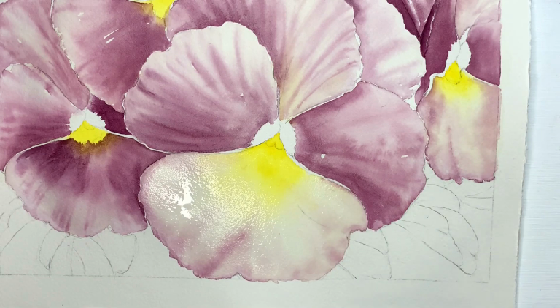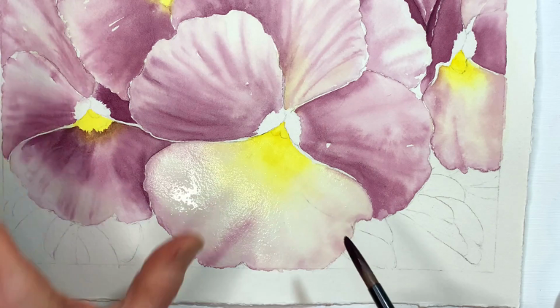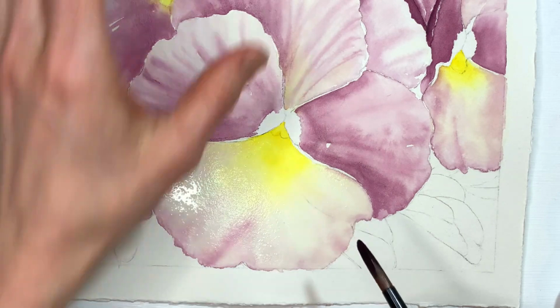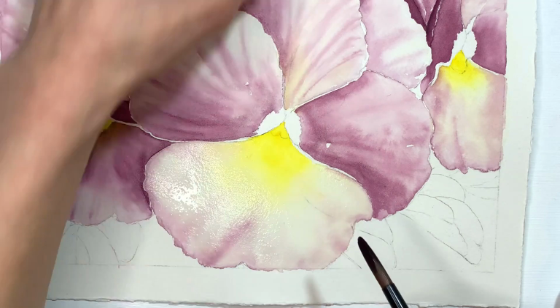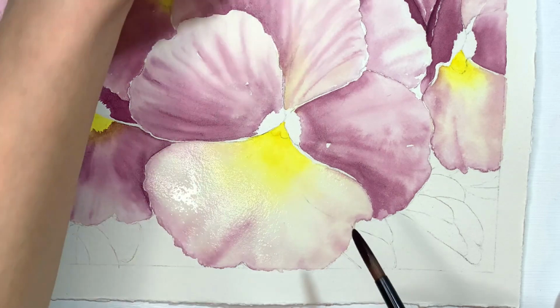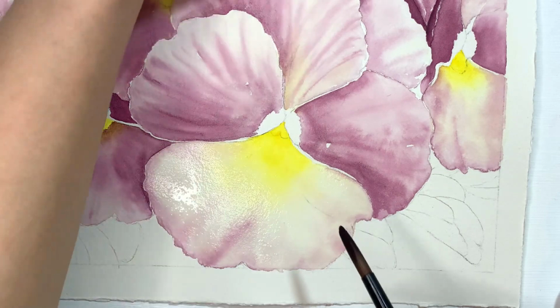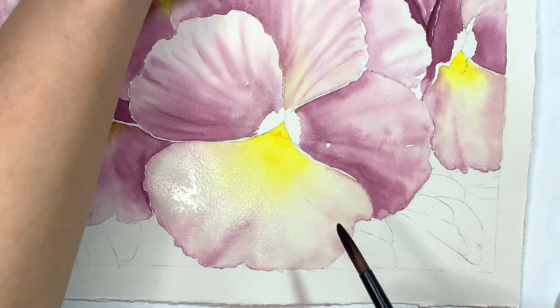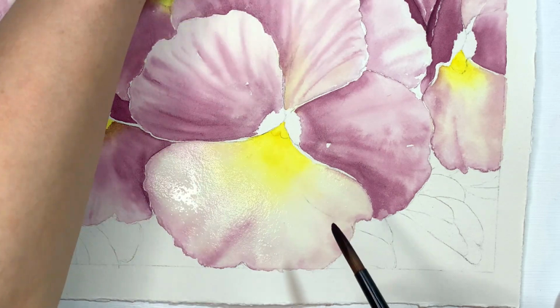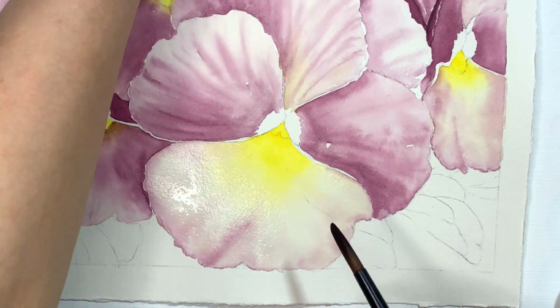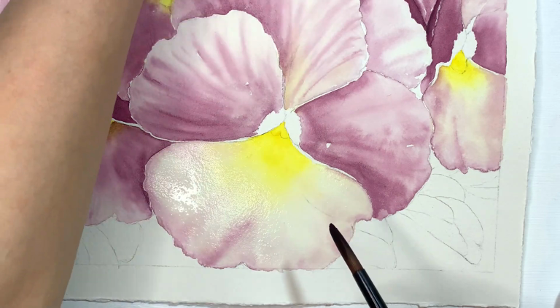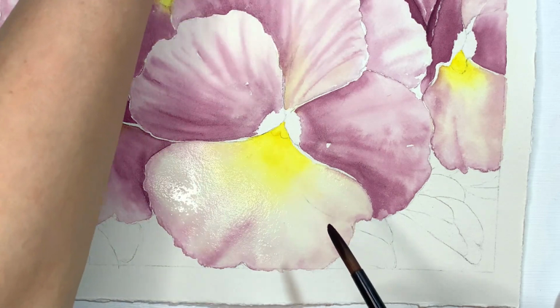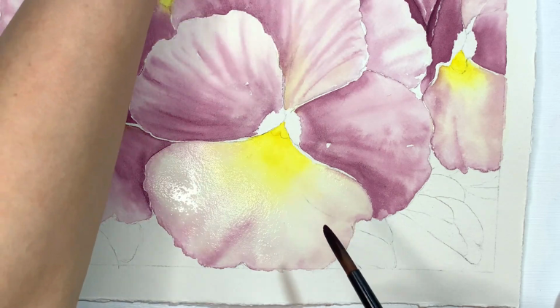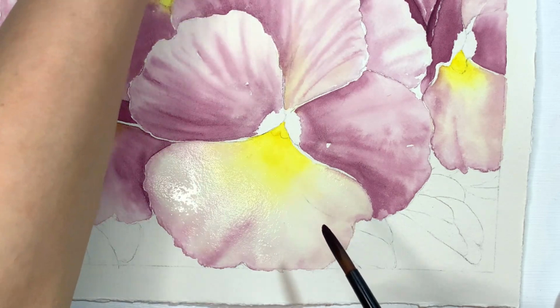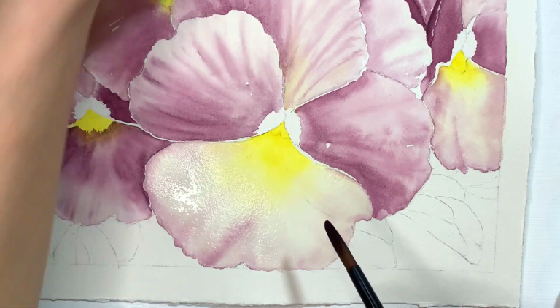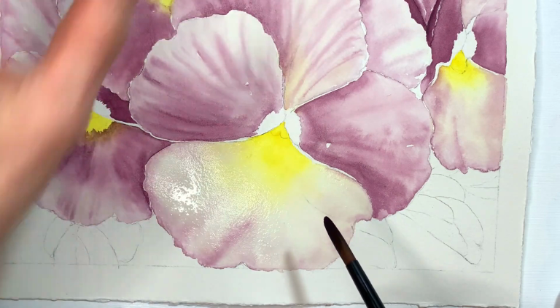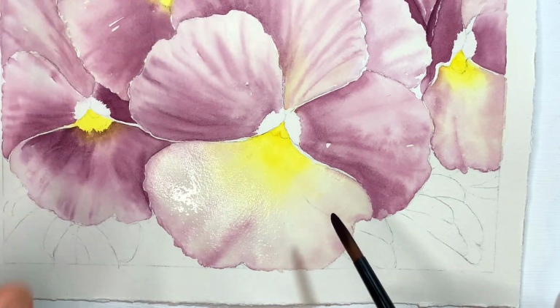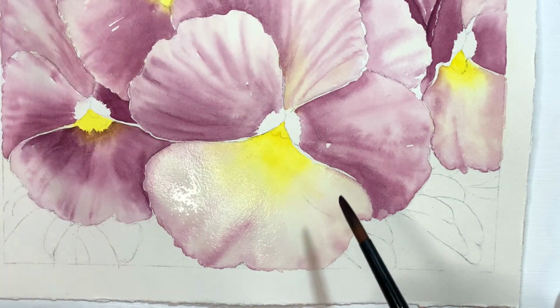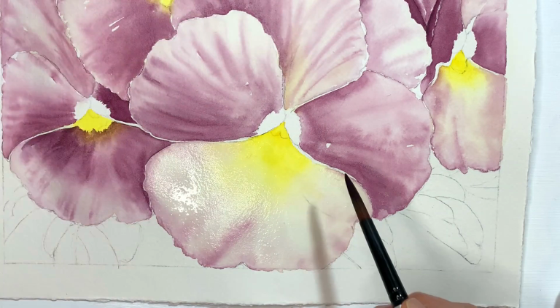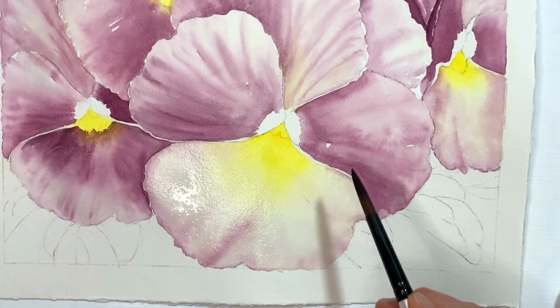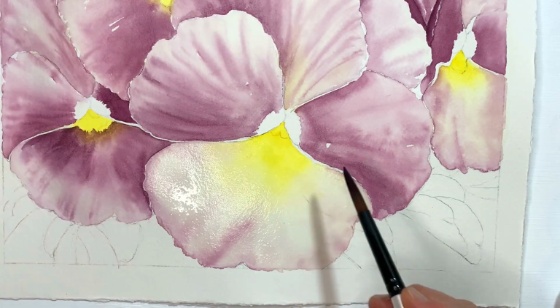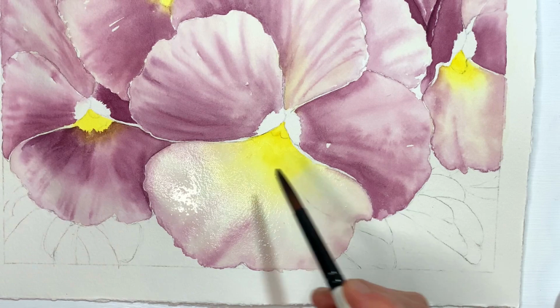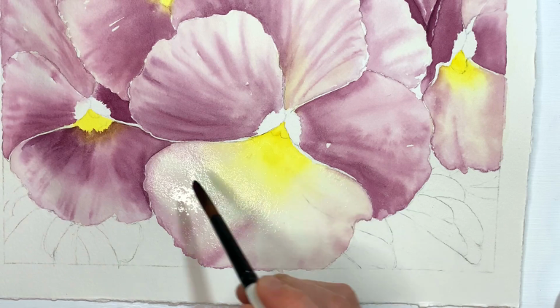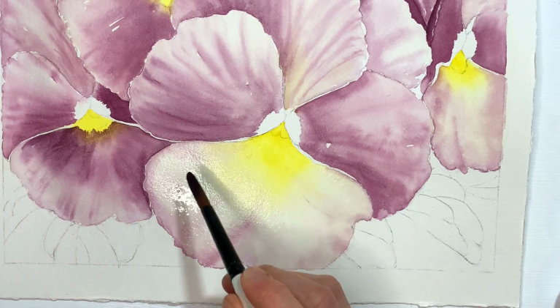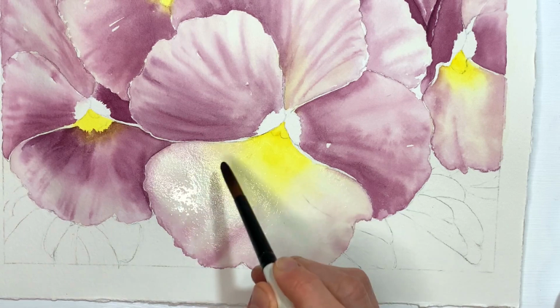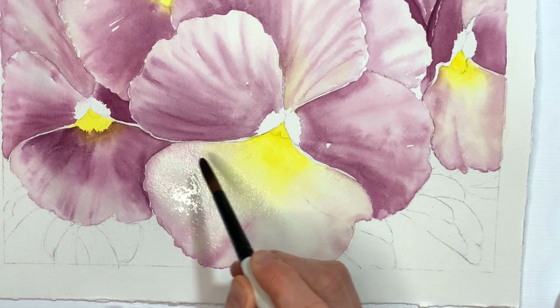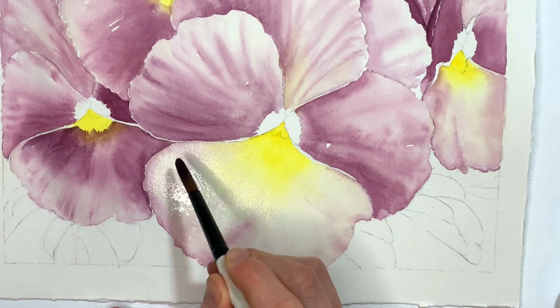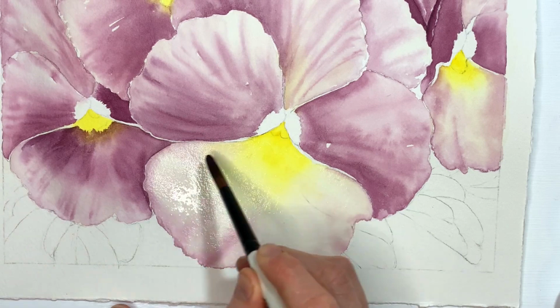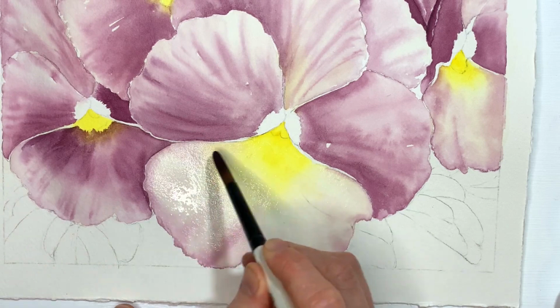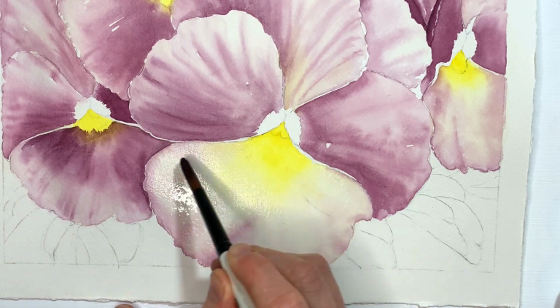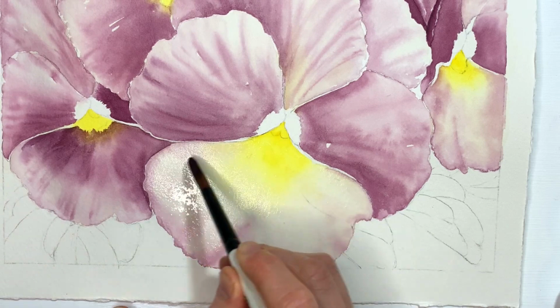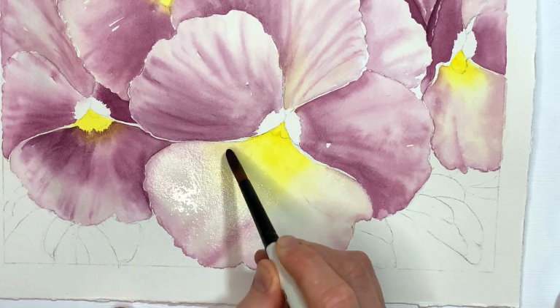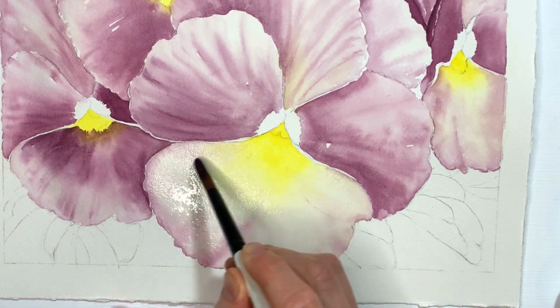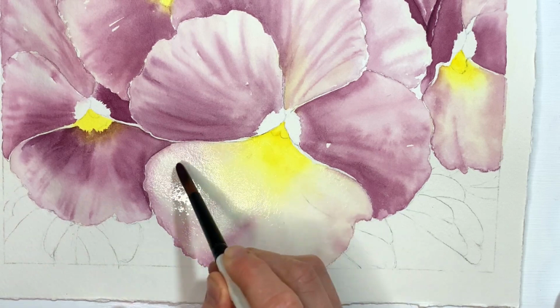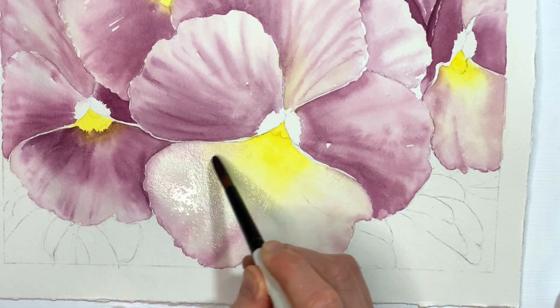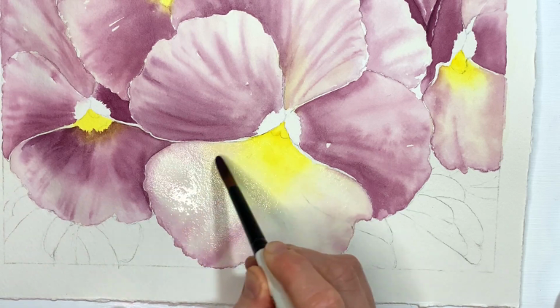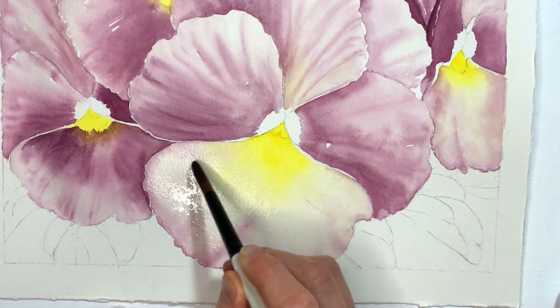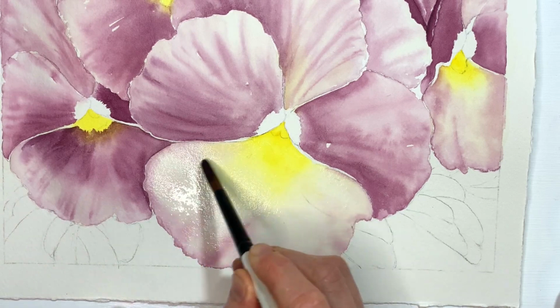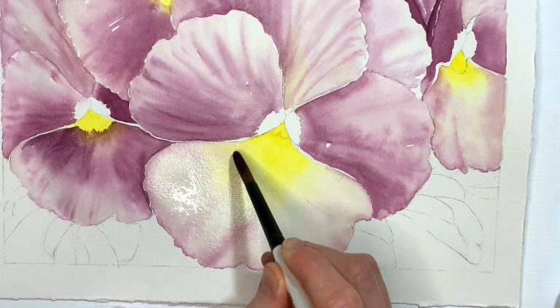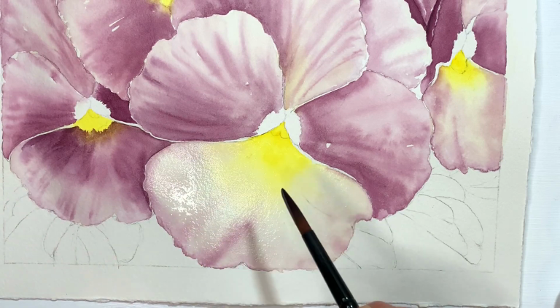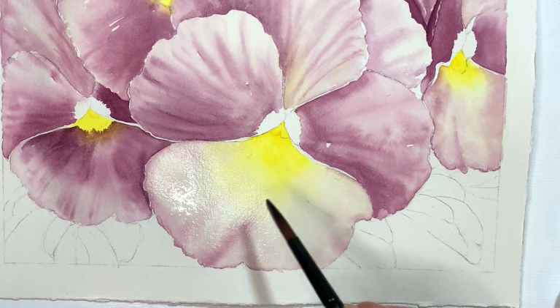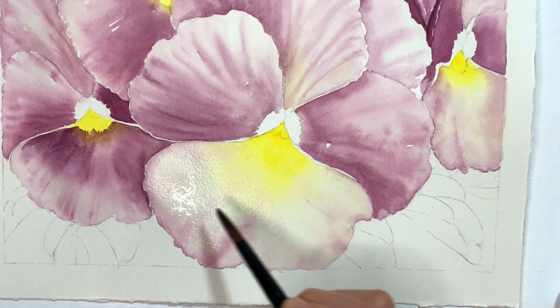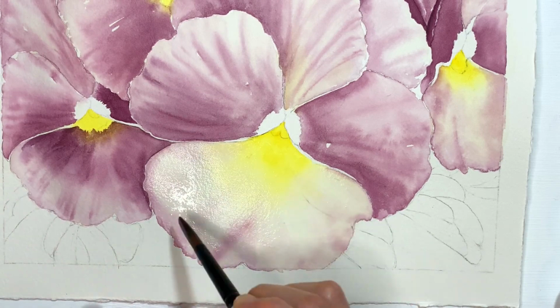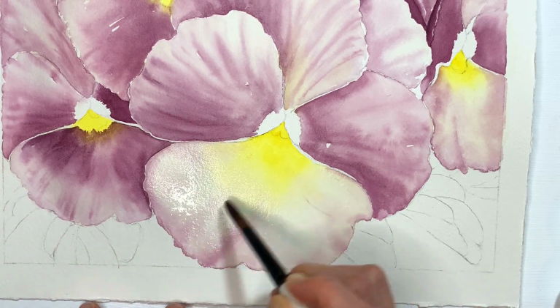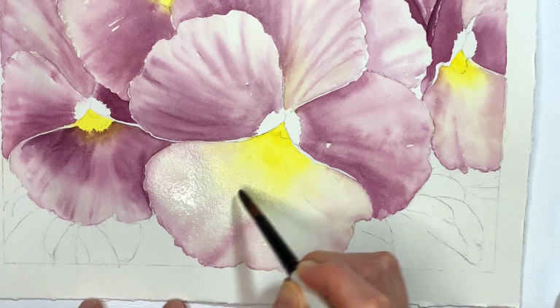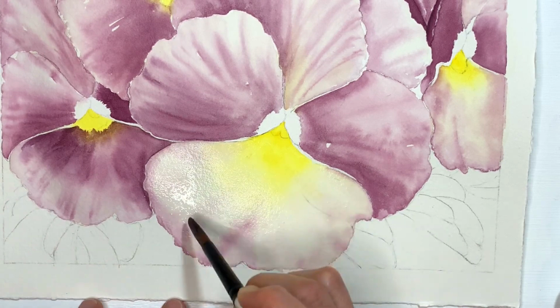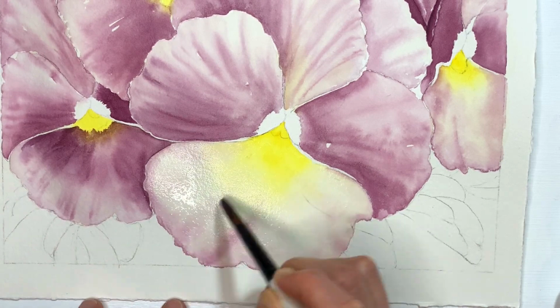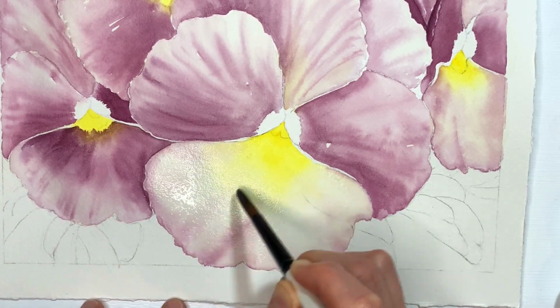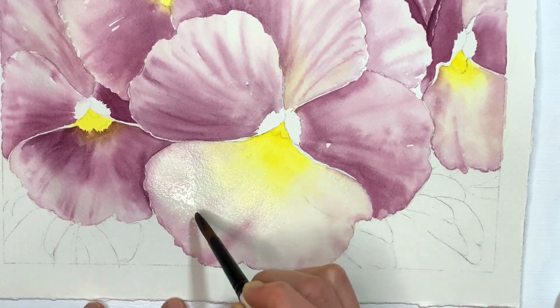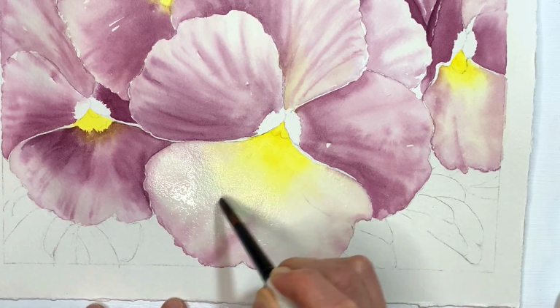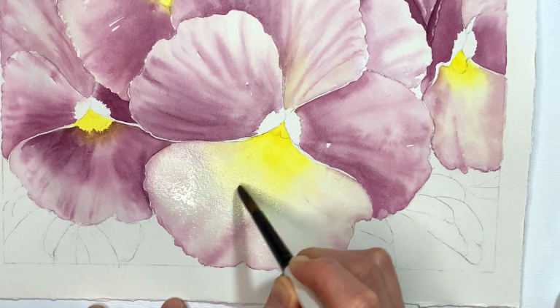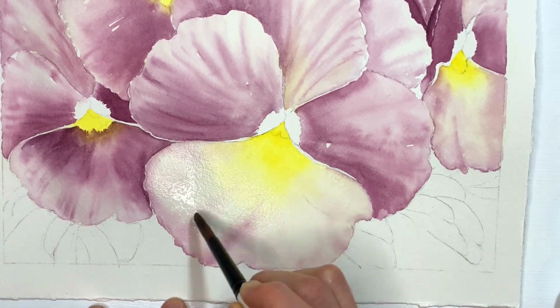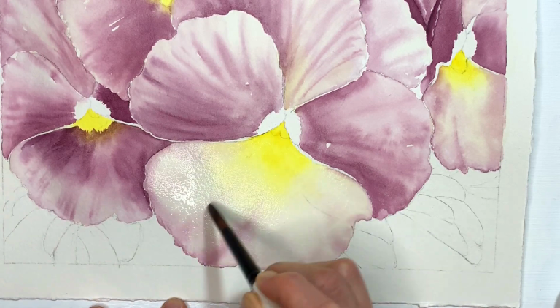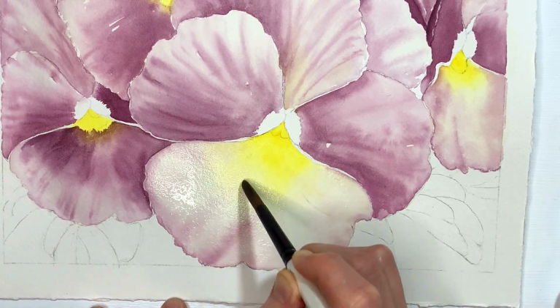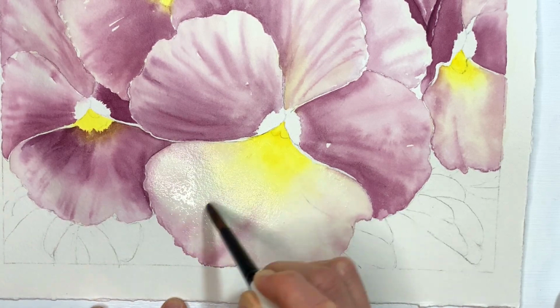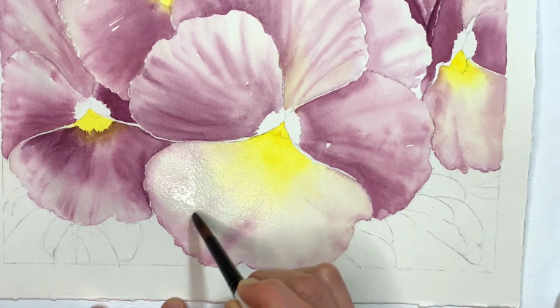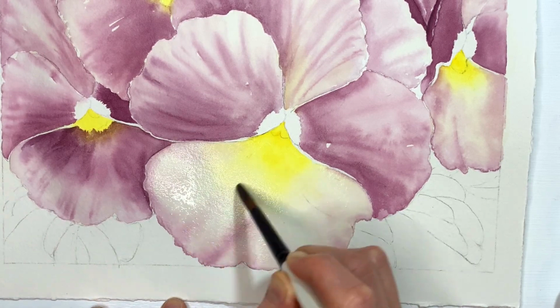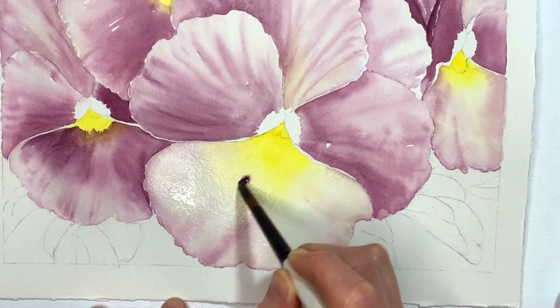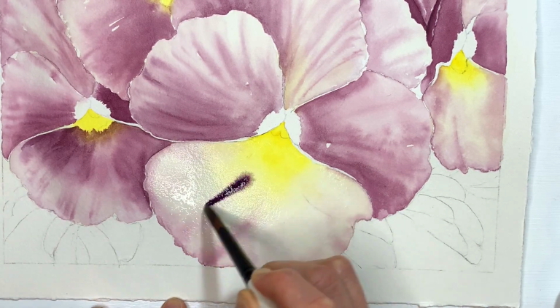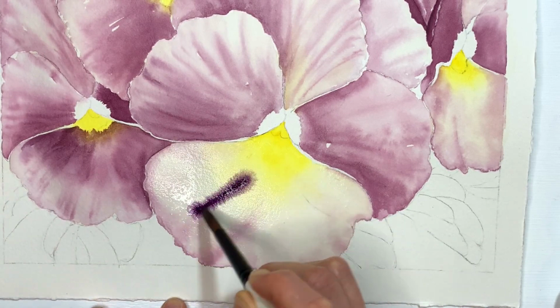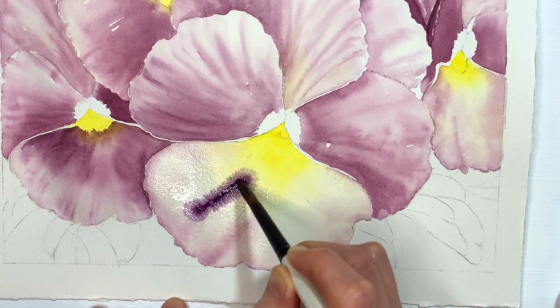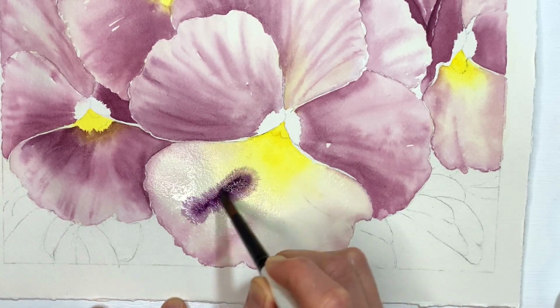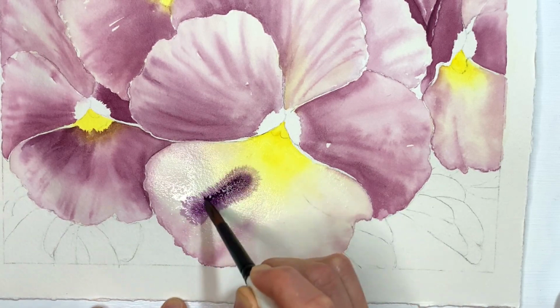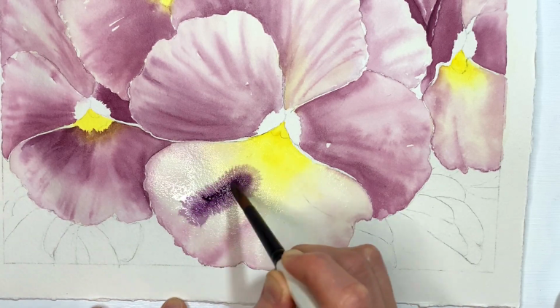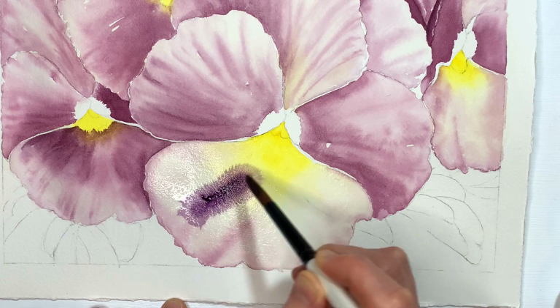This is where you really want to pay attention to the direction of the little lines that kind of run in the pansy. I don't know if there's a proper name for it.